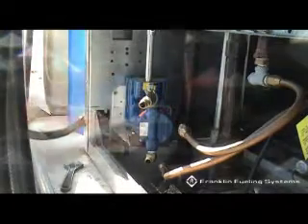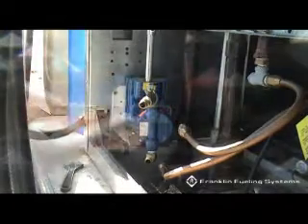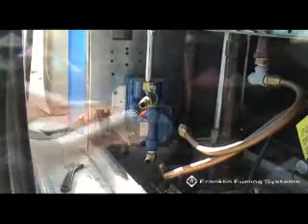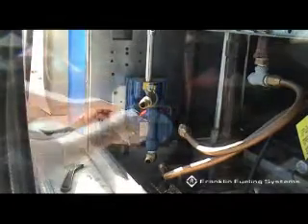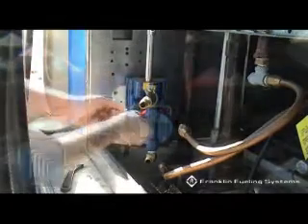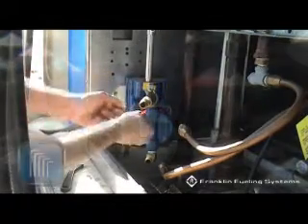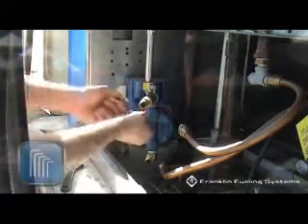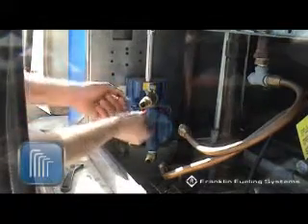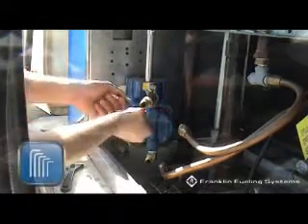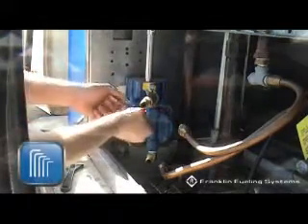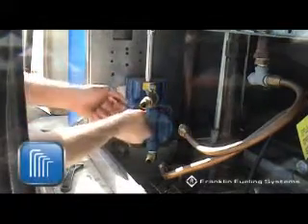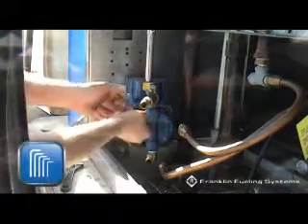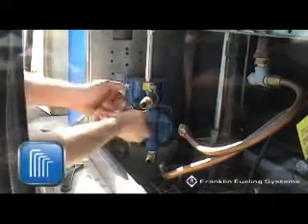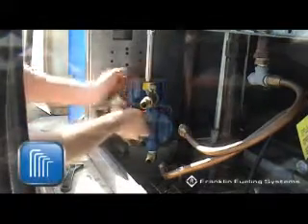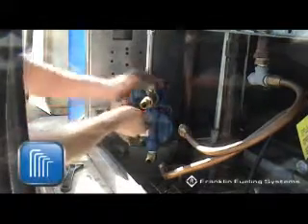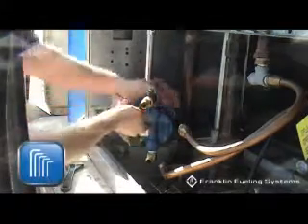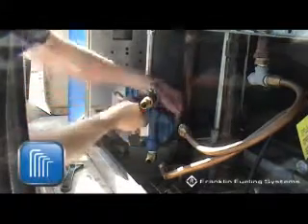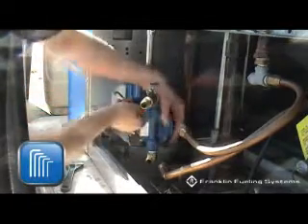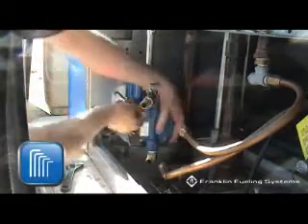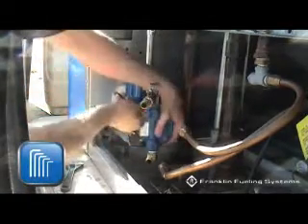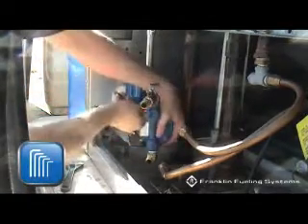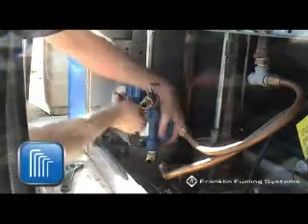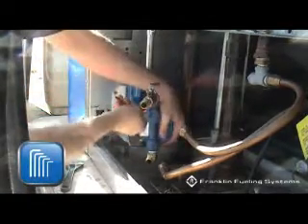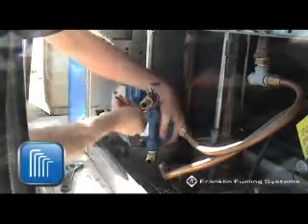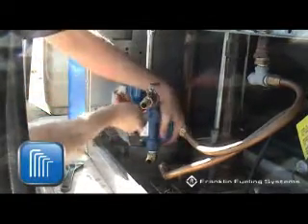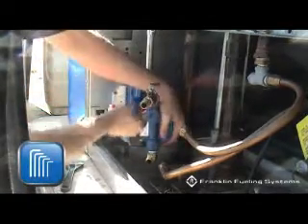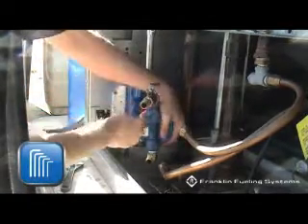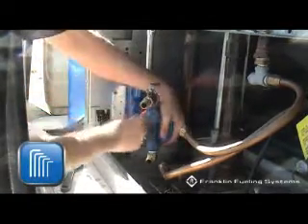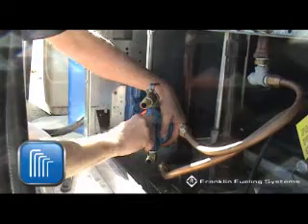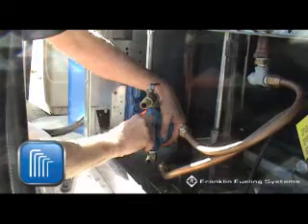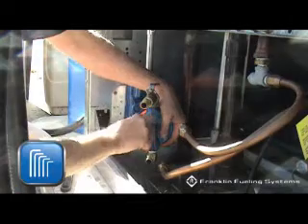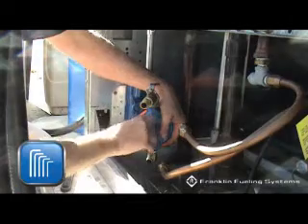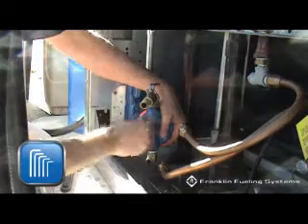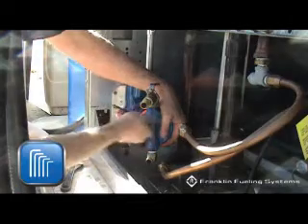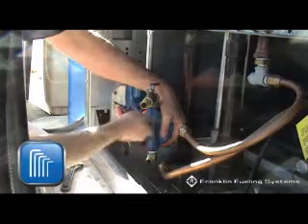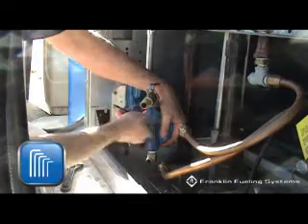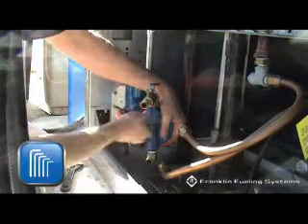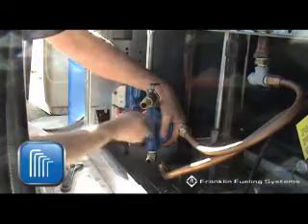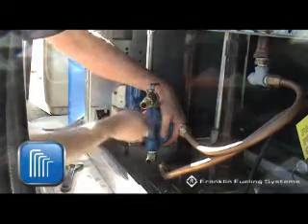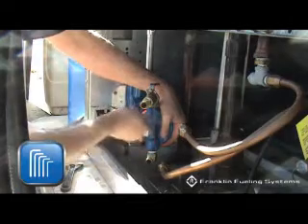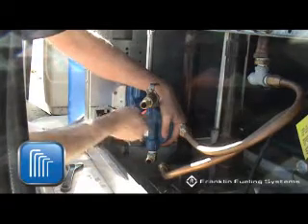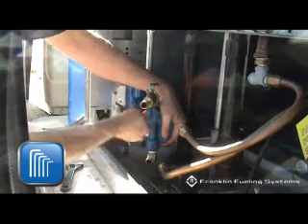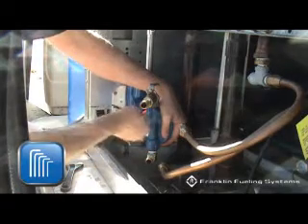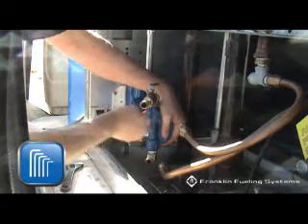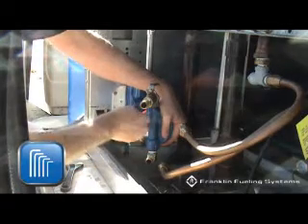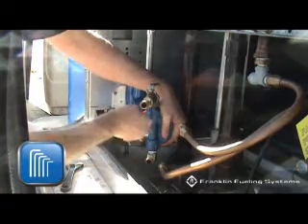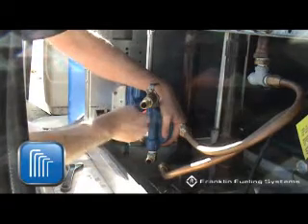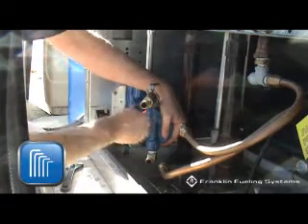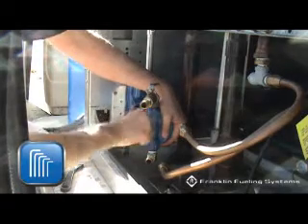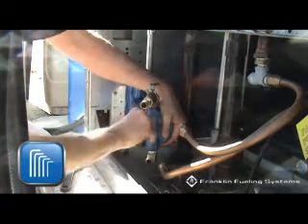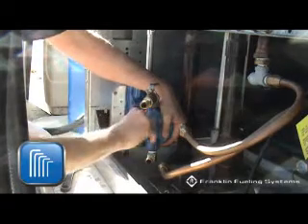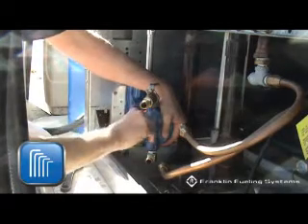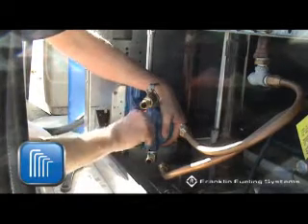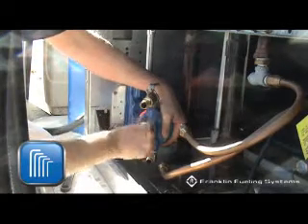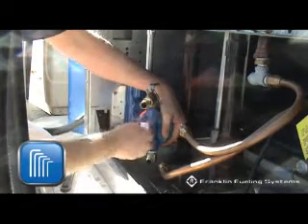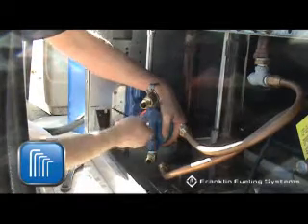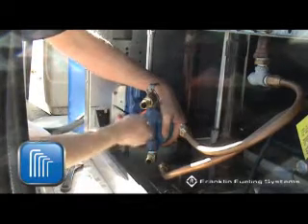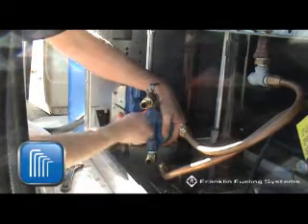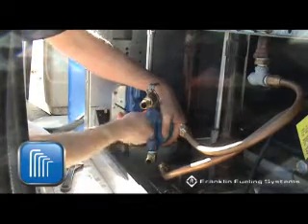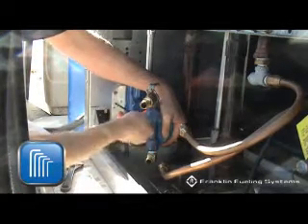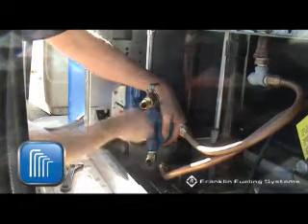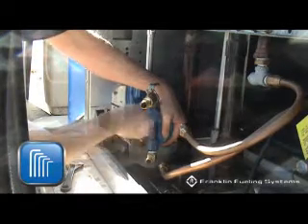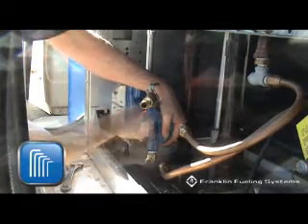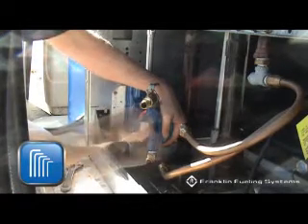Remove the four allen screws and lock washers that secure the pump cover assembly to the pump housing, and remove the cover carefully.